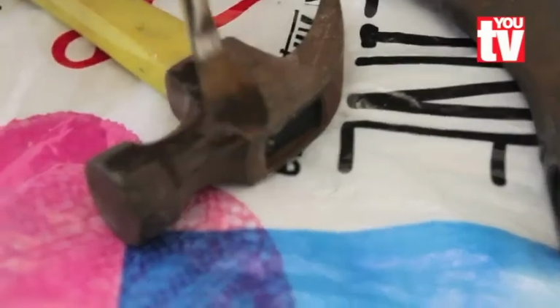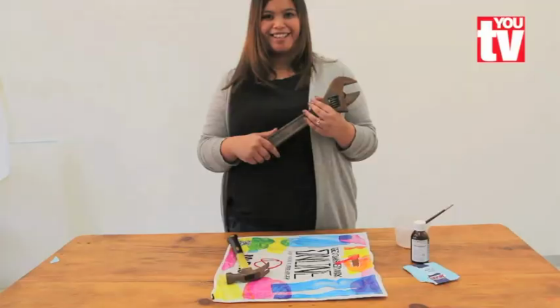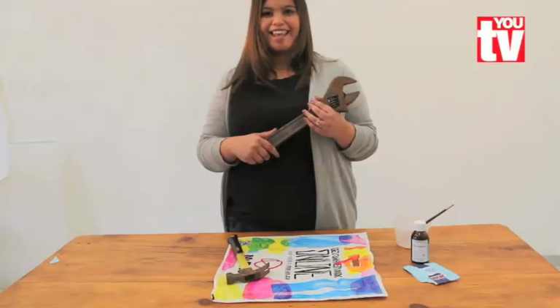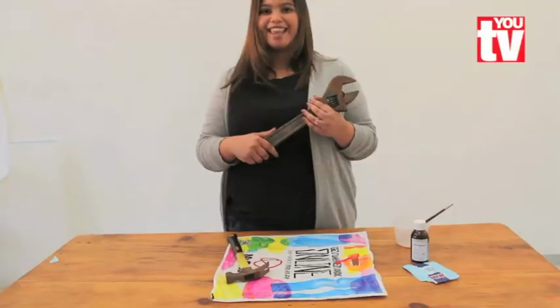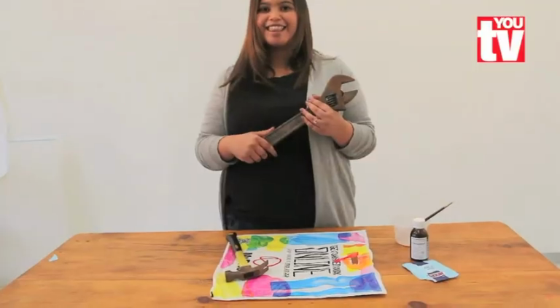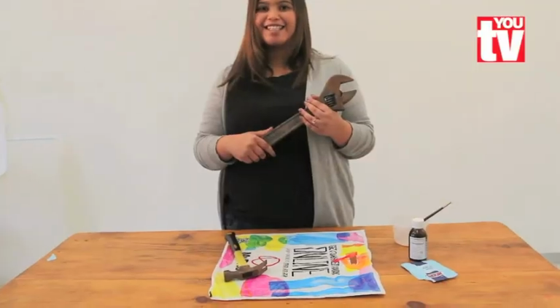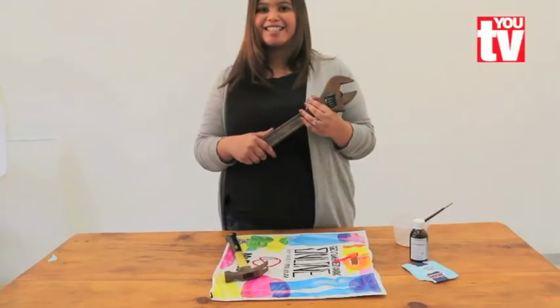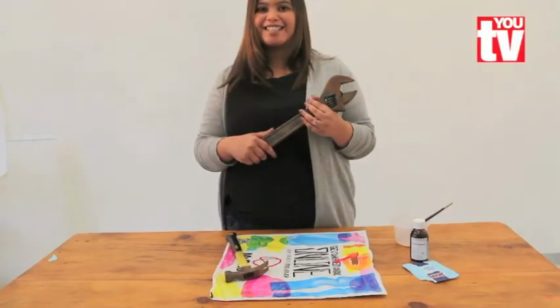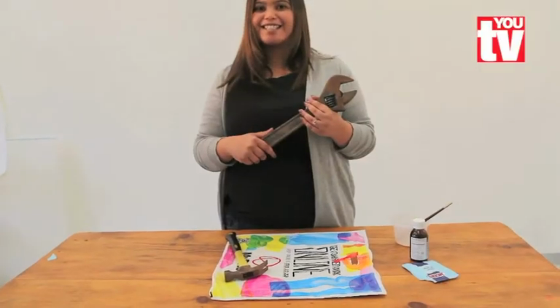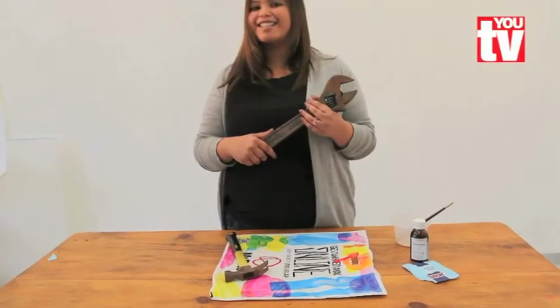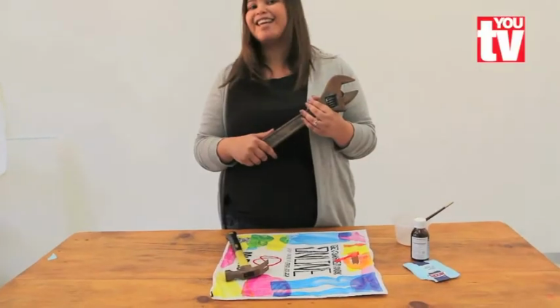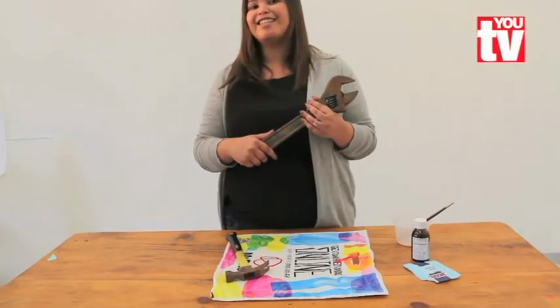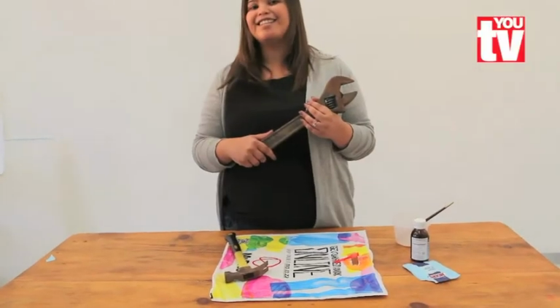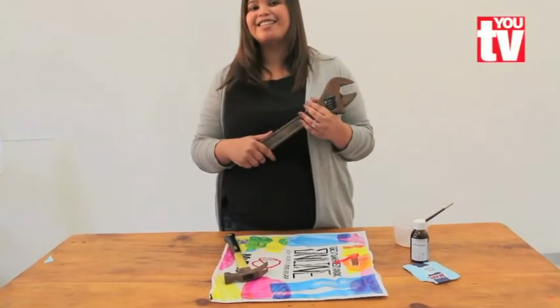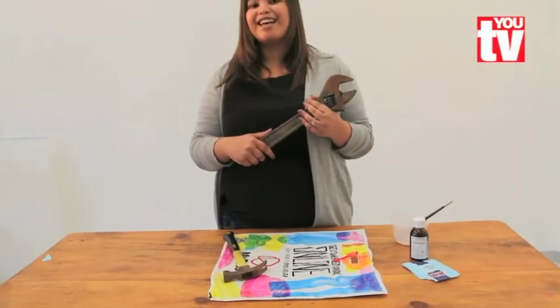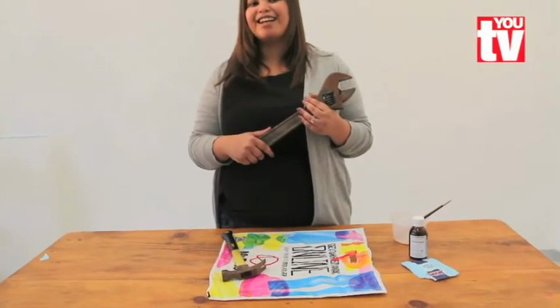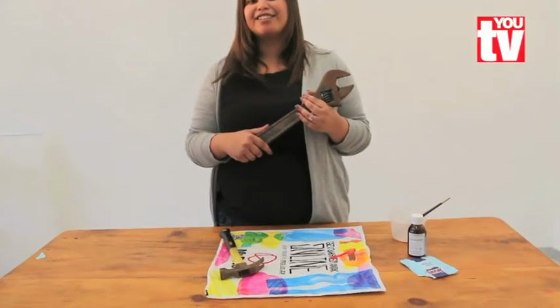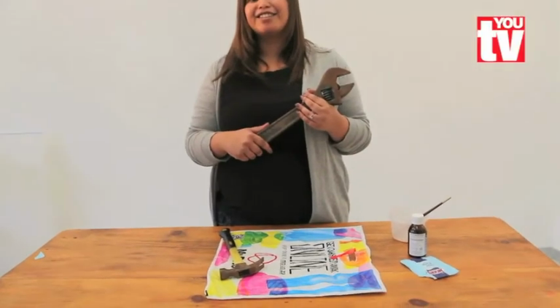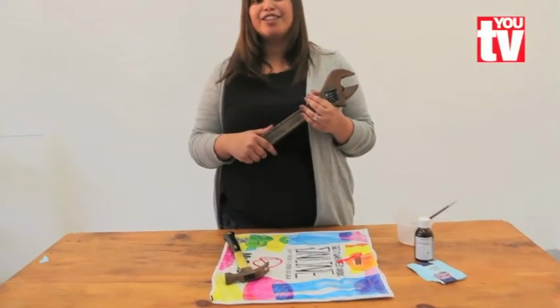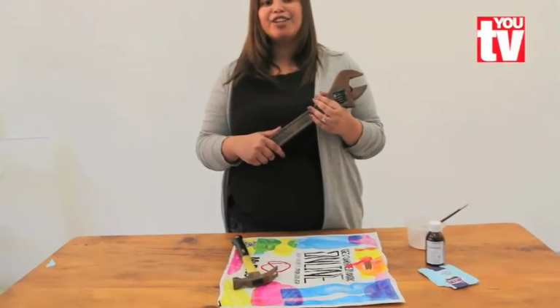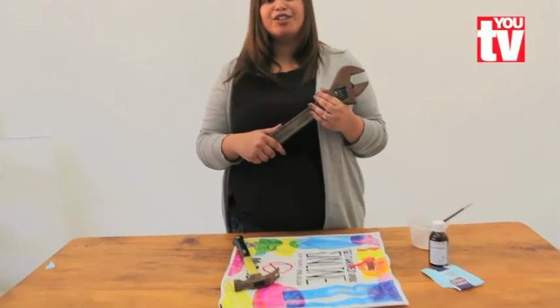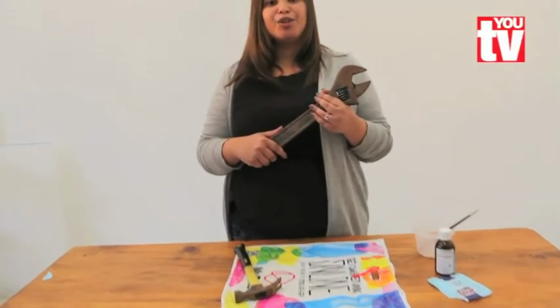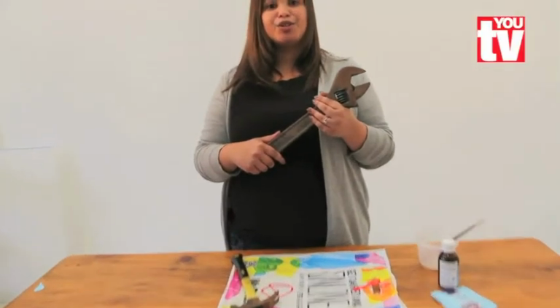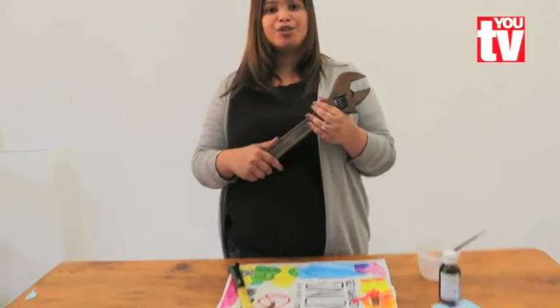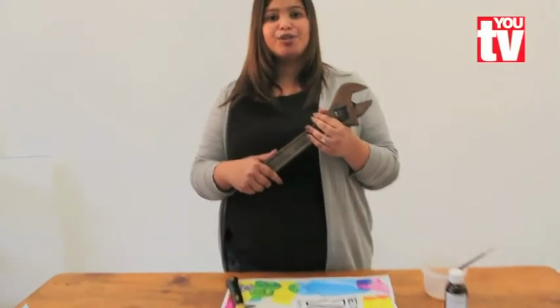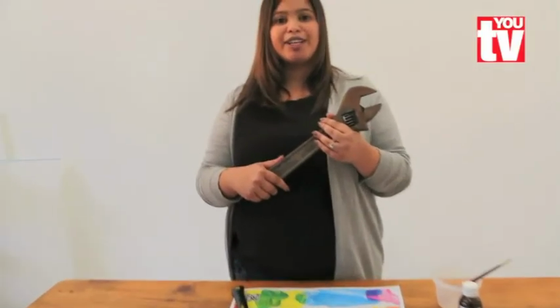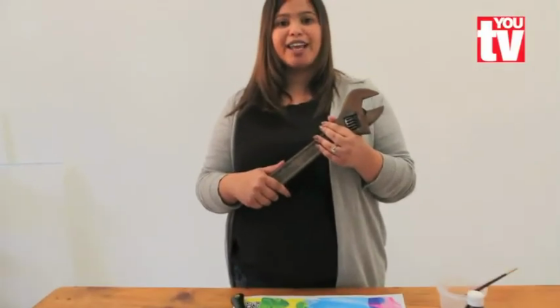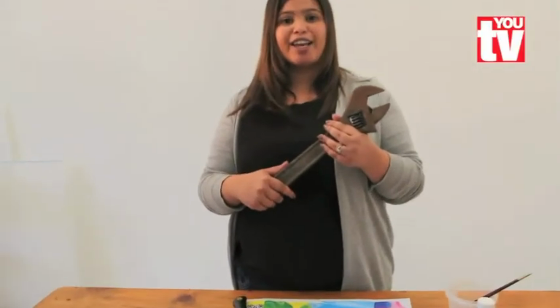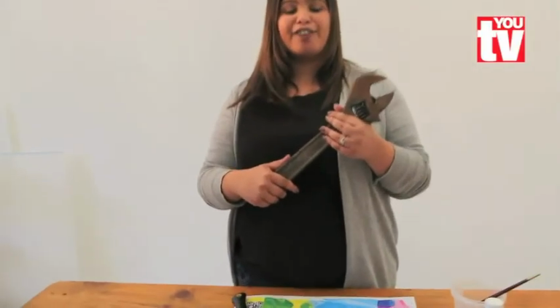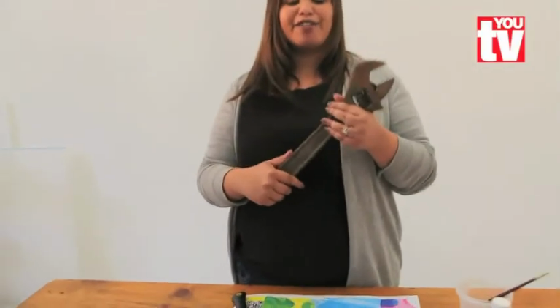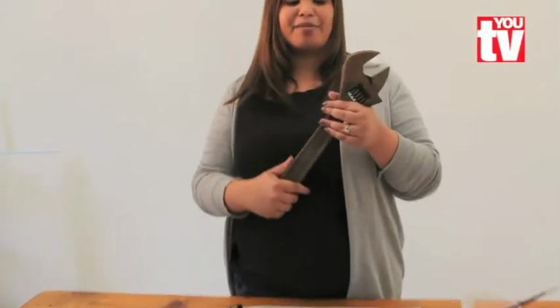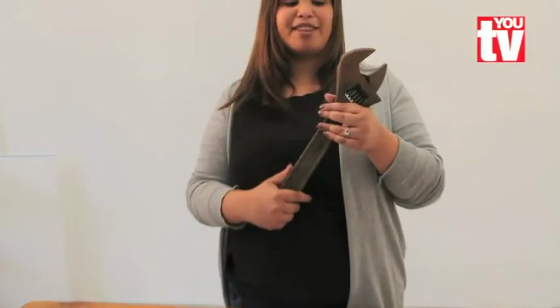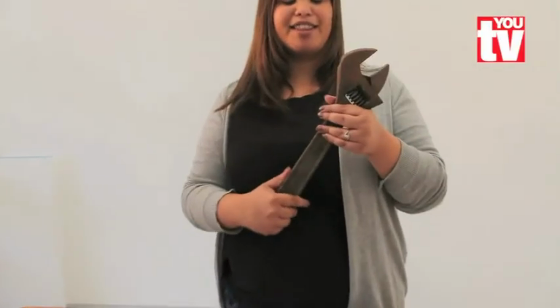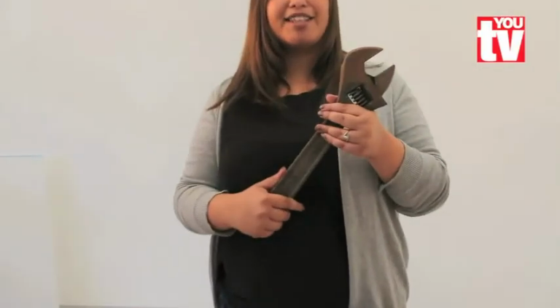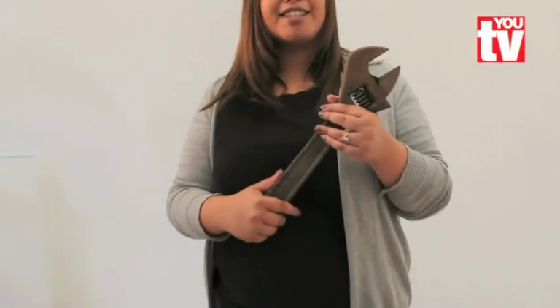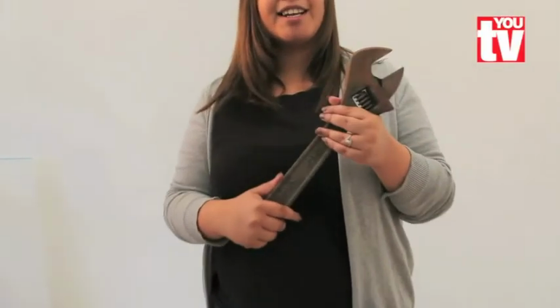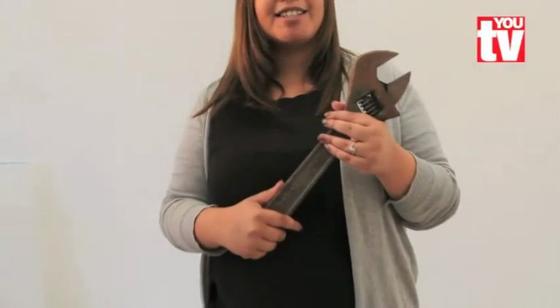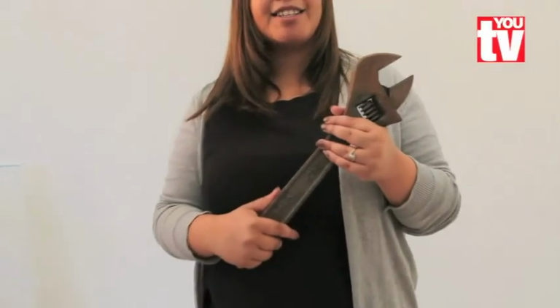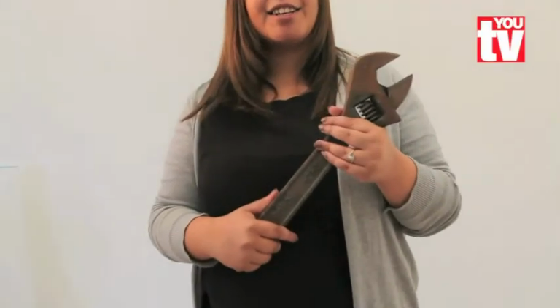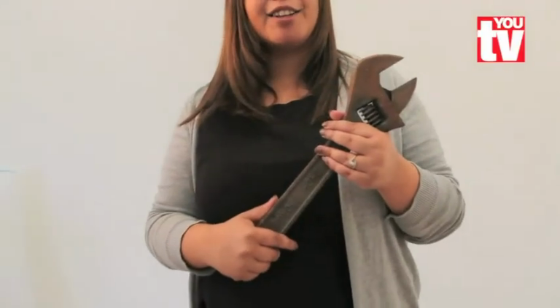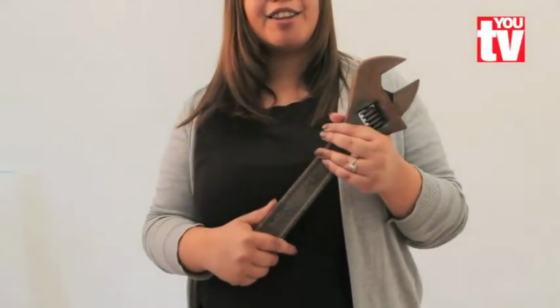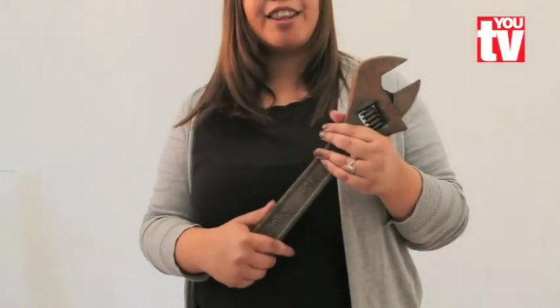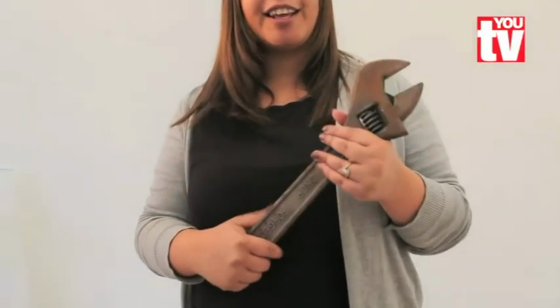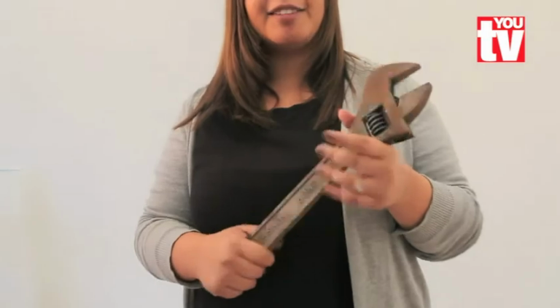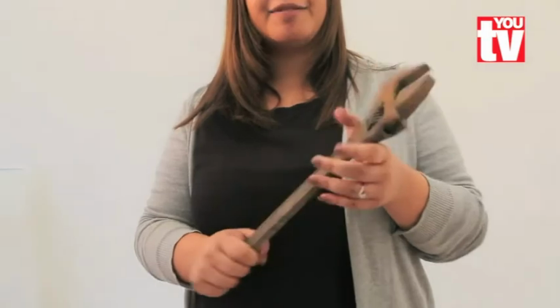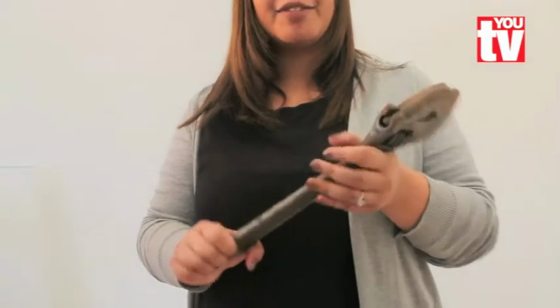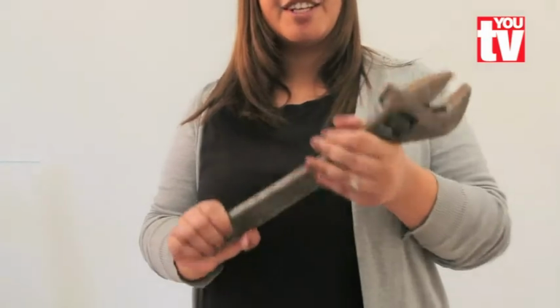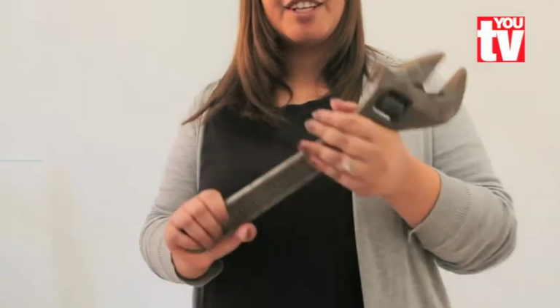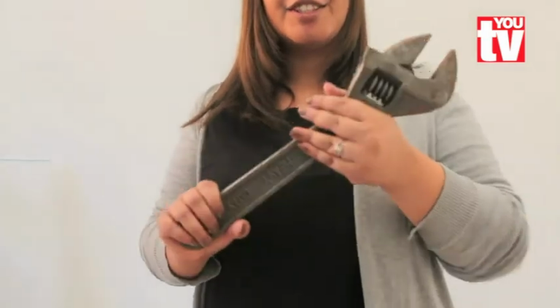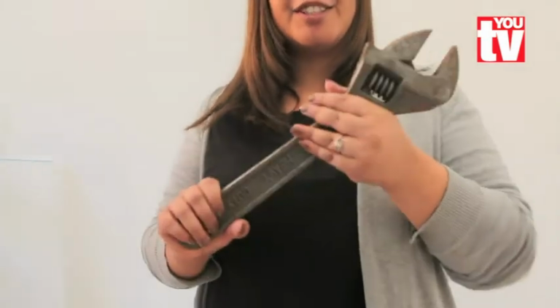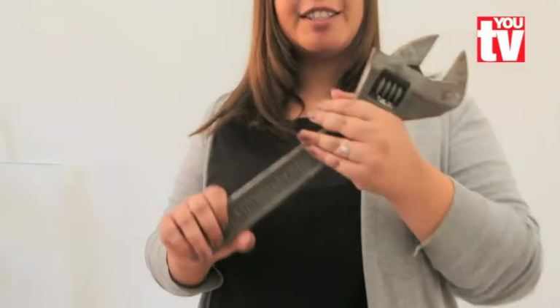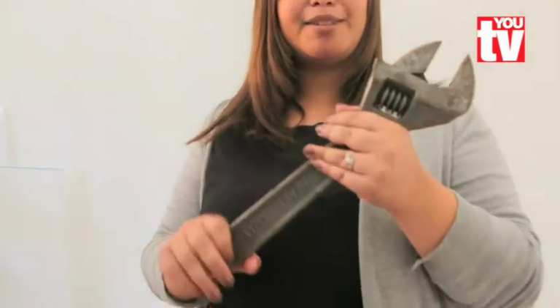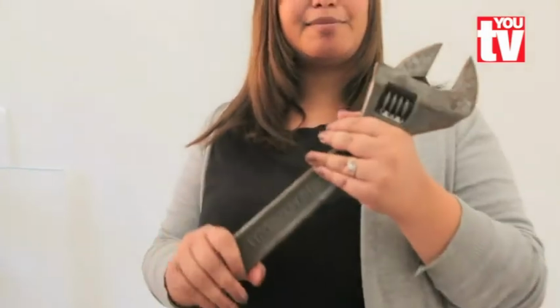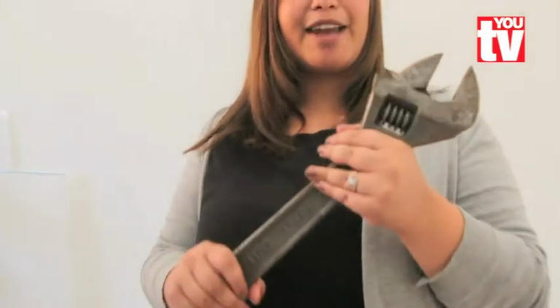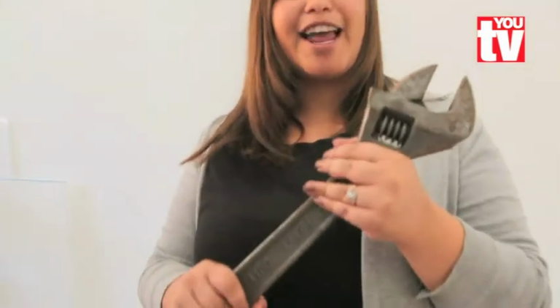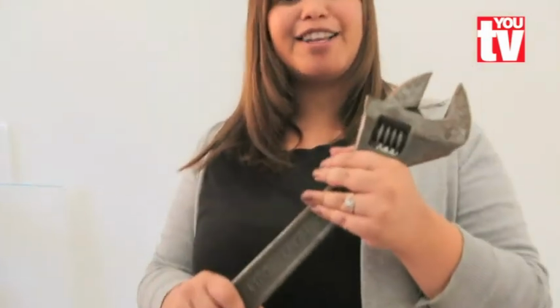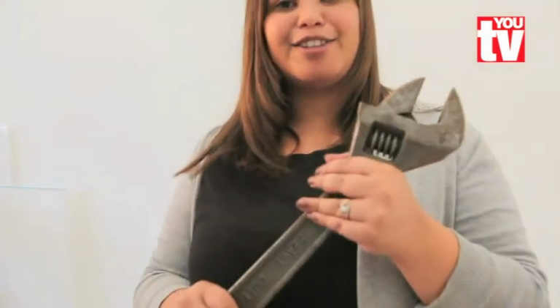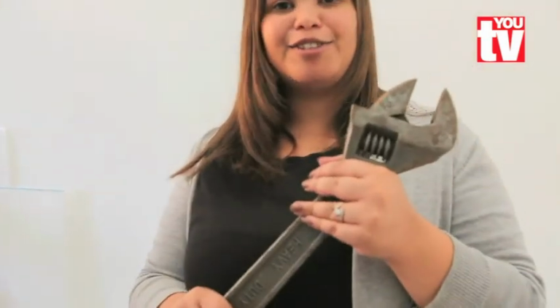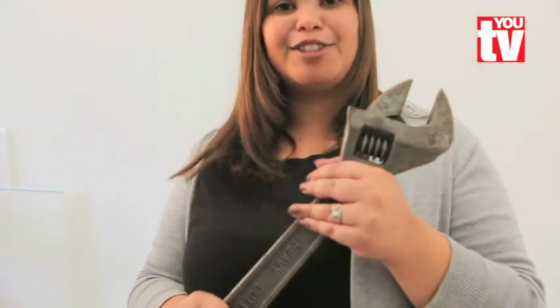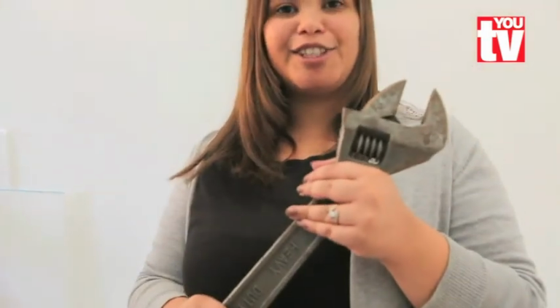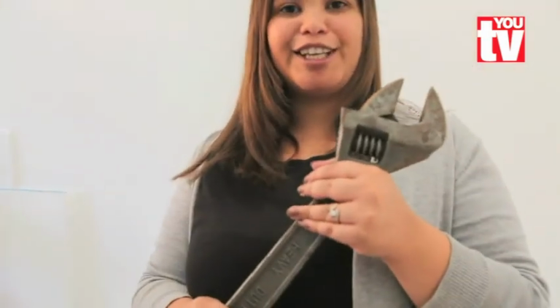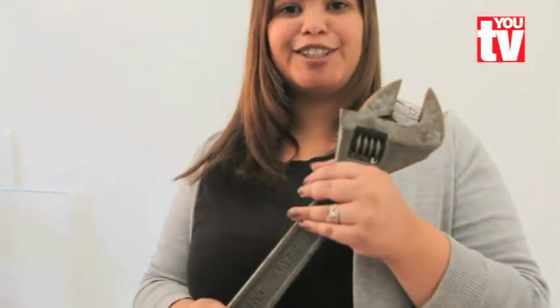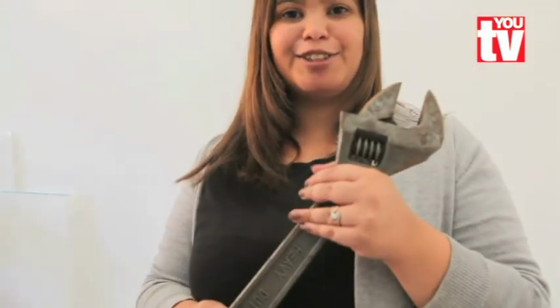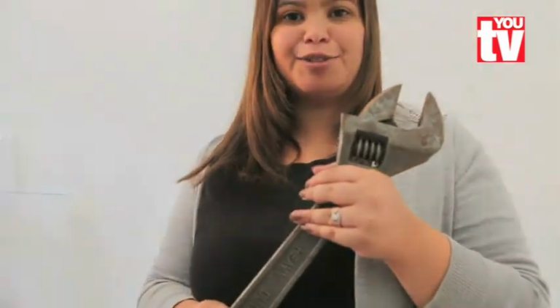This is the end result. Your tool can go from this rusty old thing to this brand new looking tool.